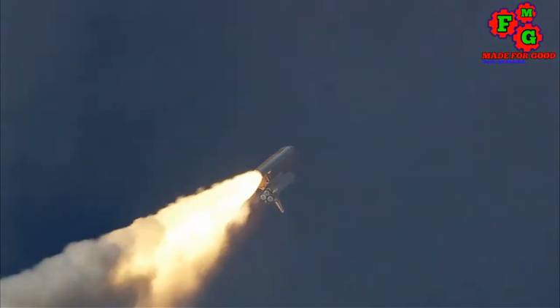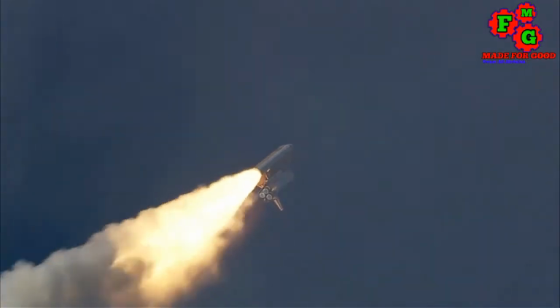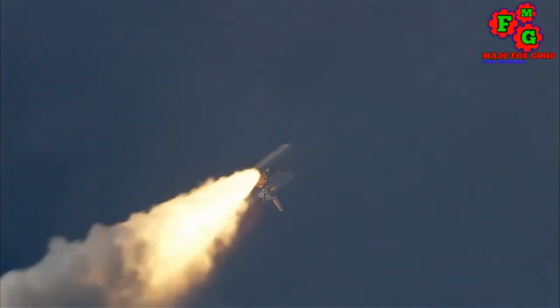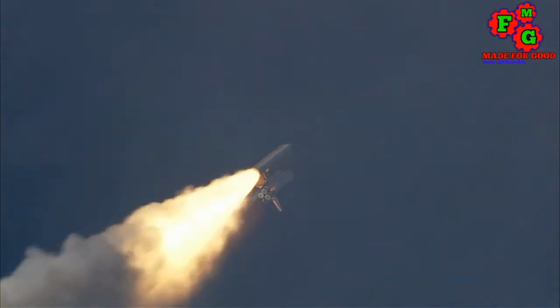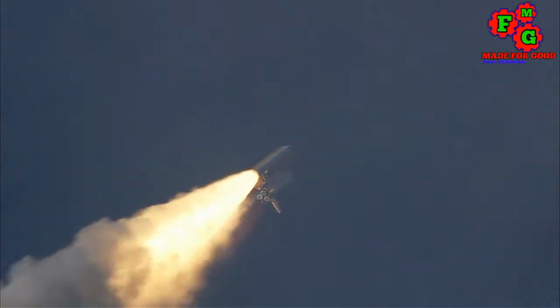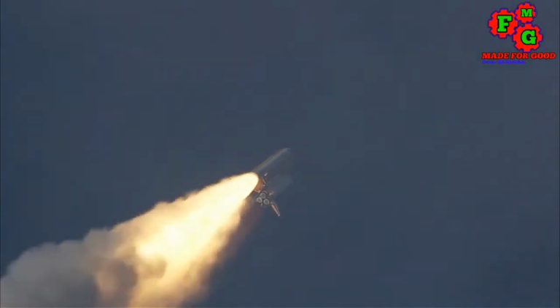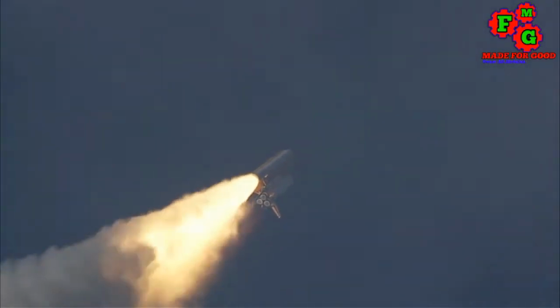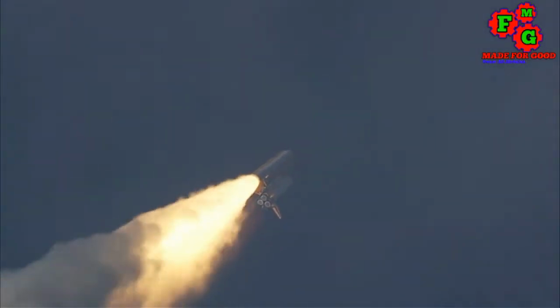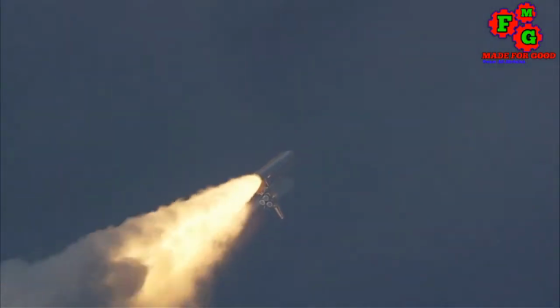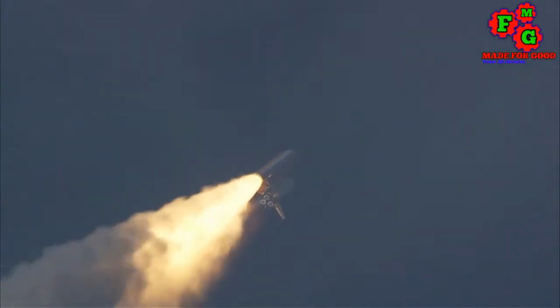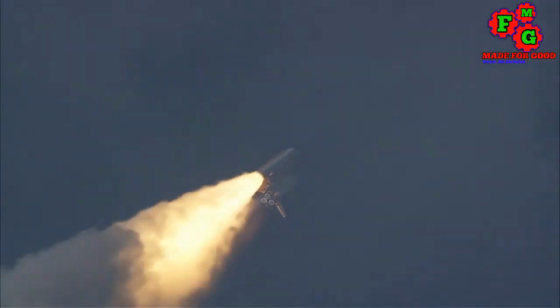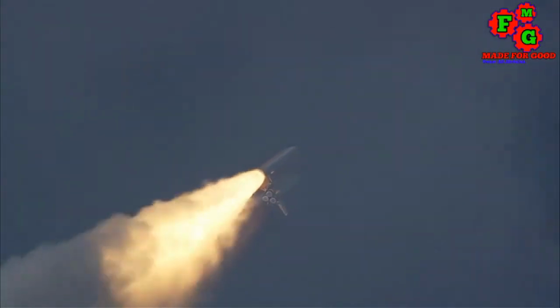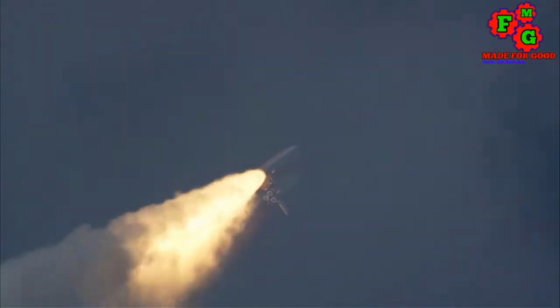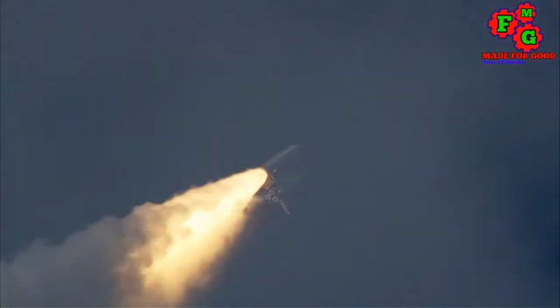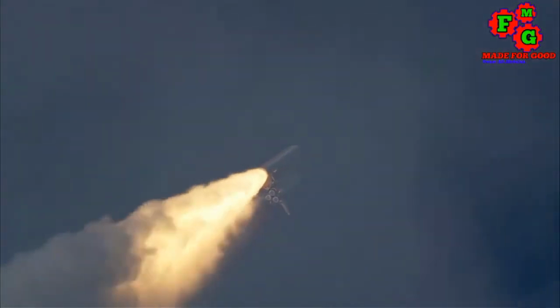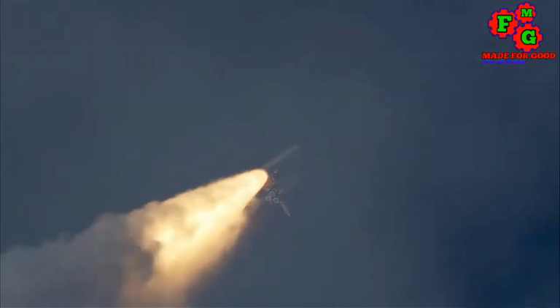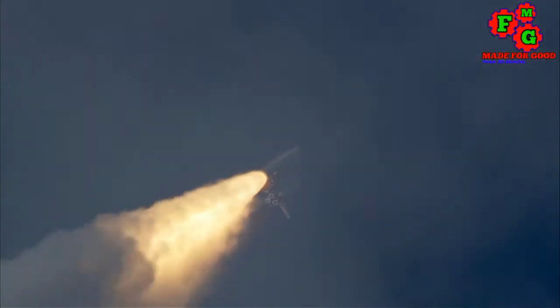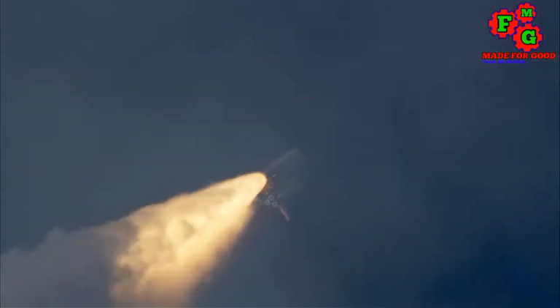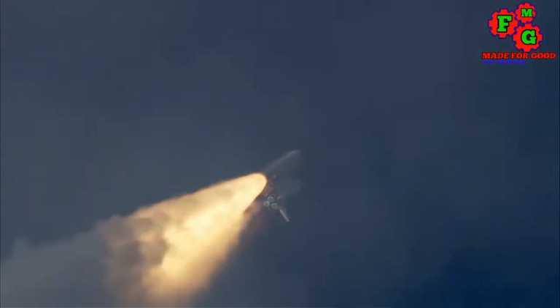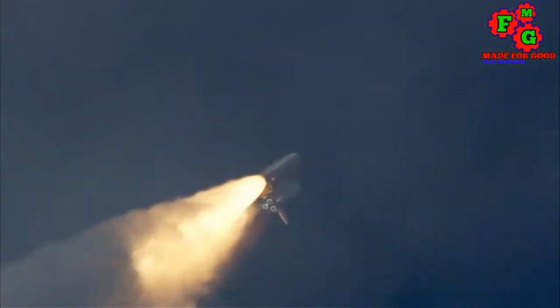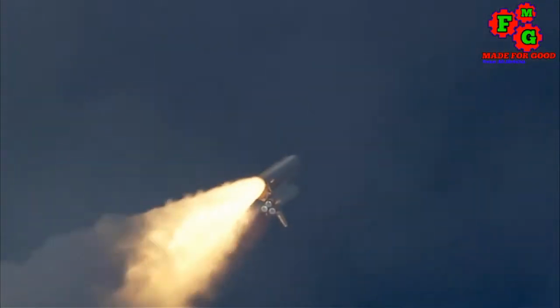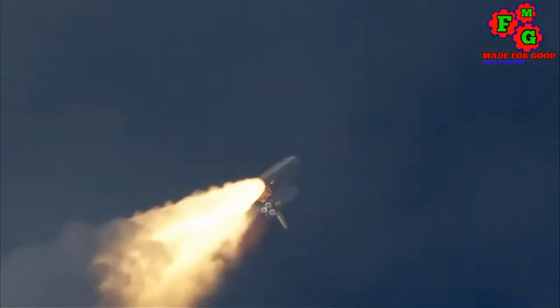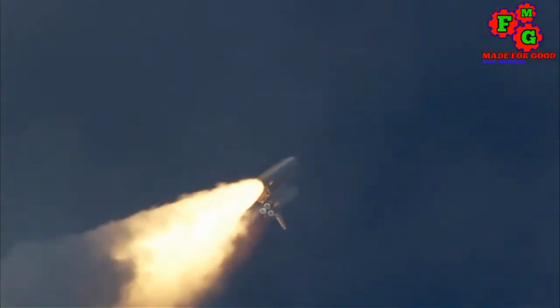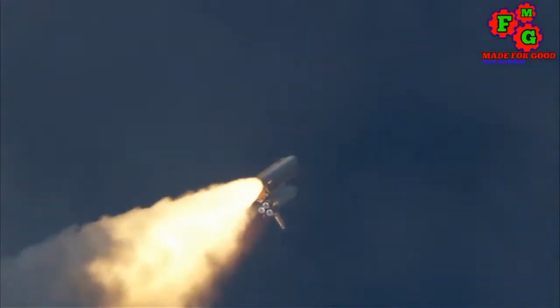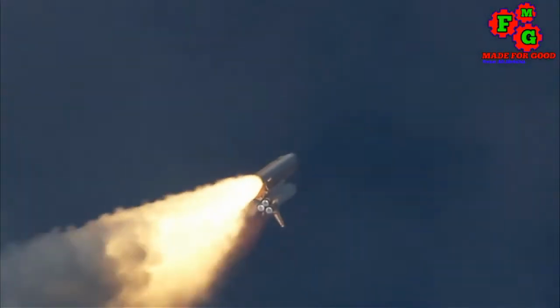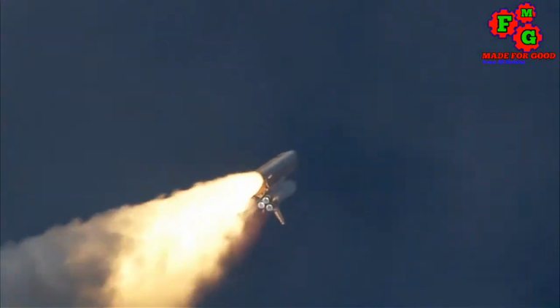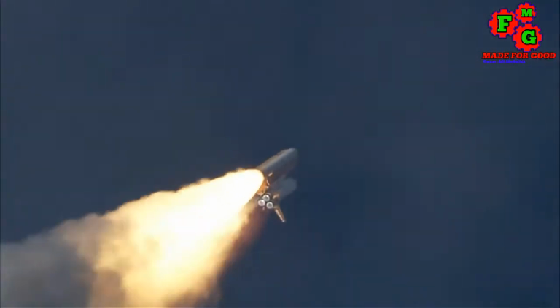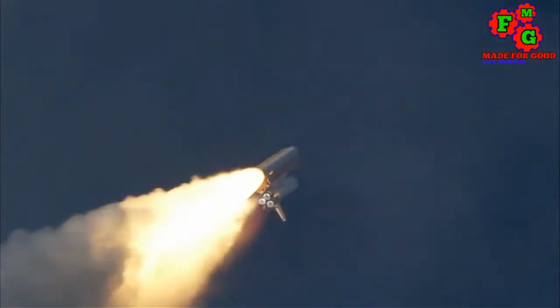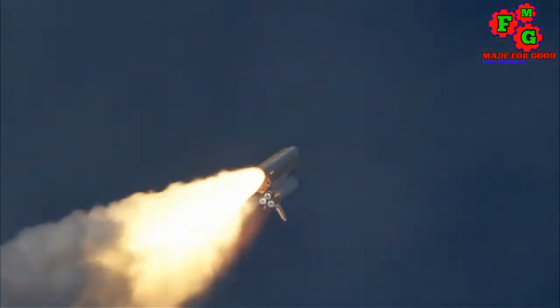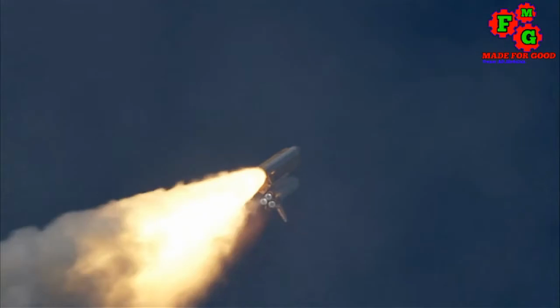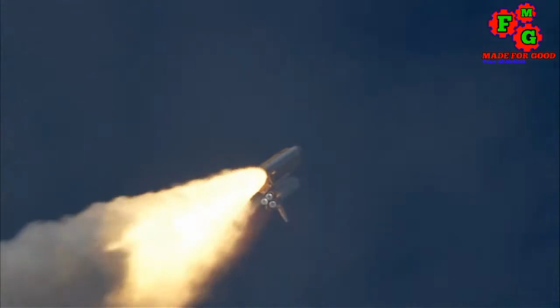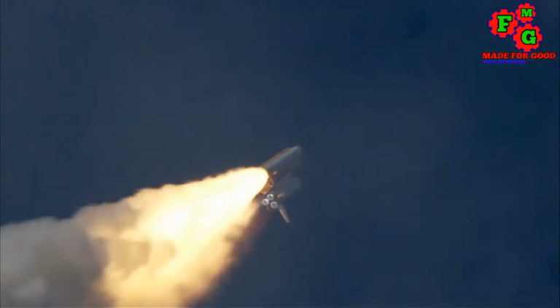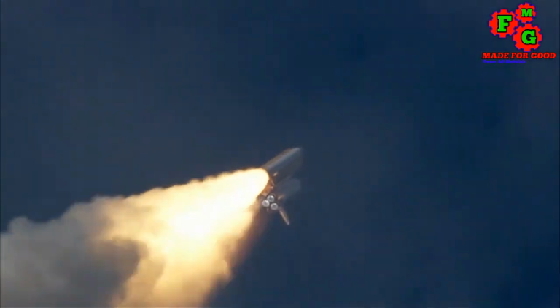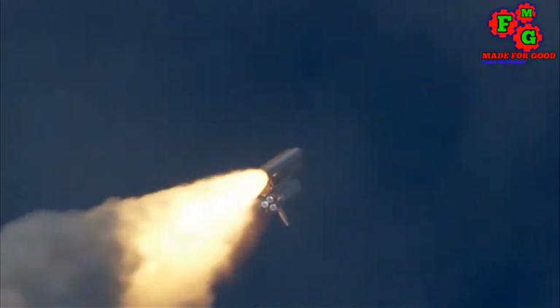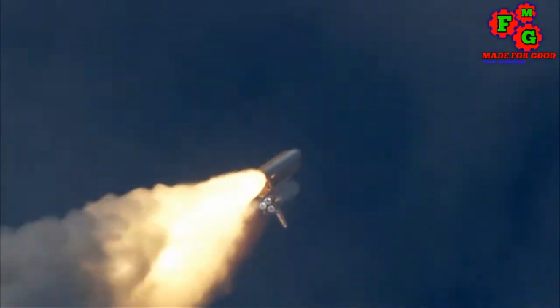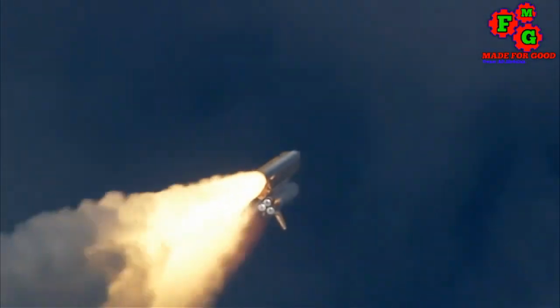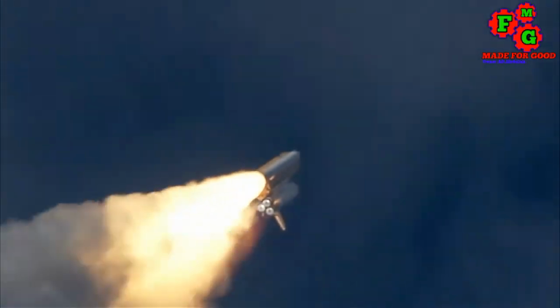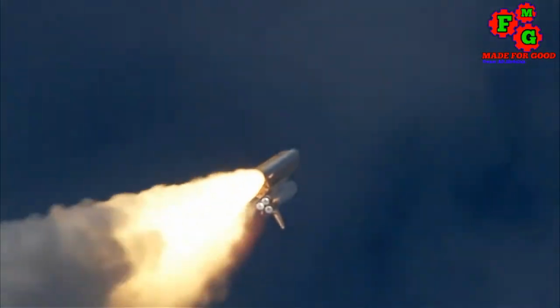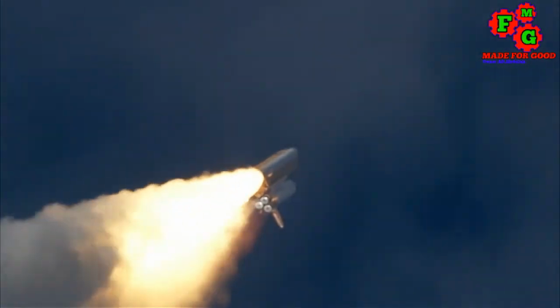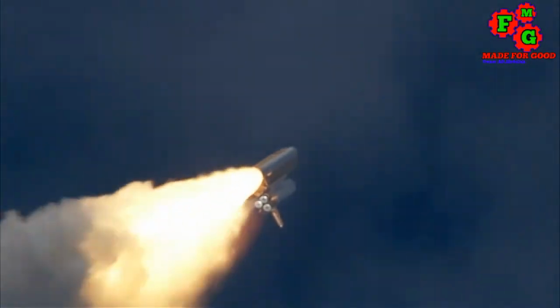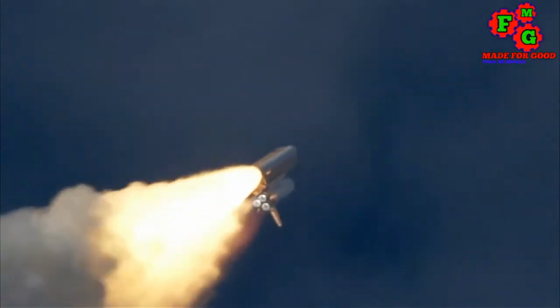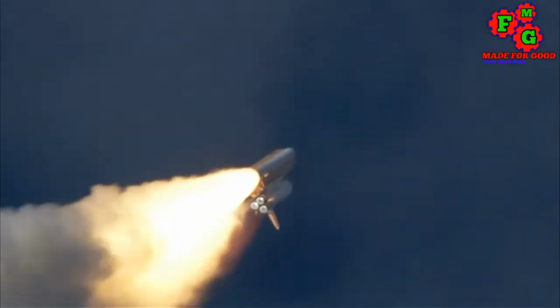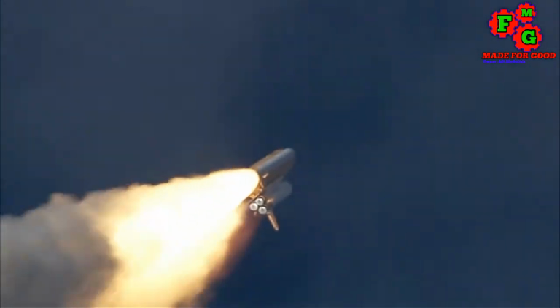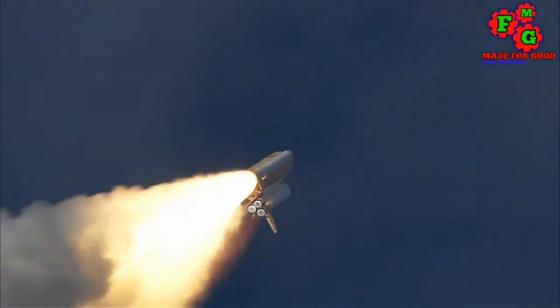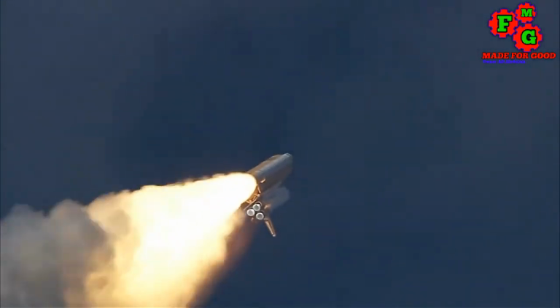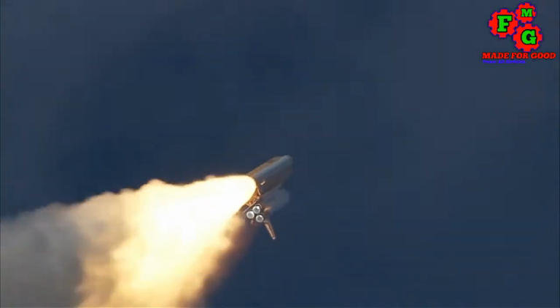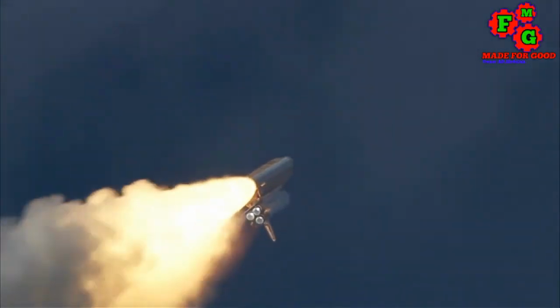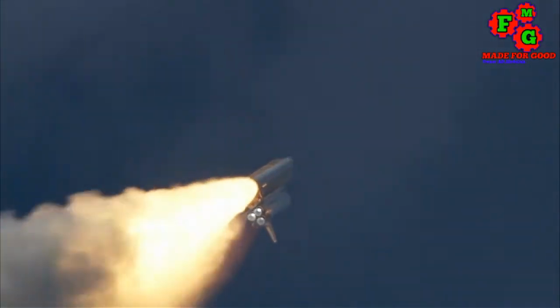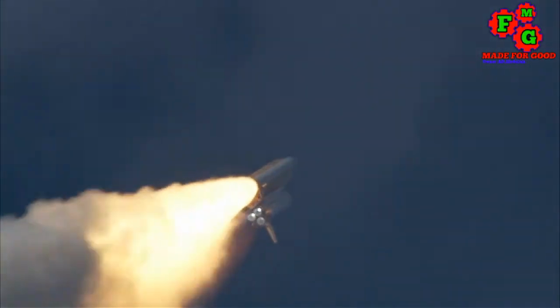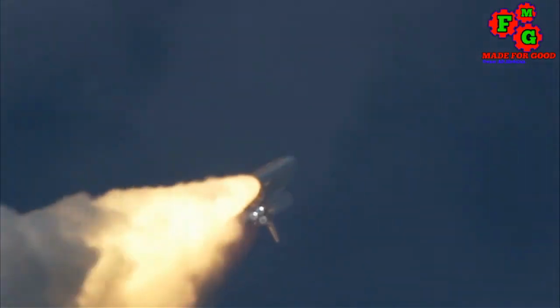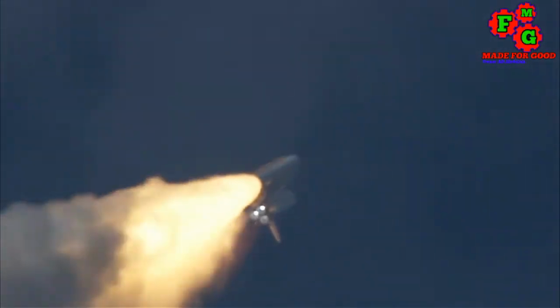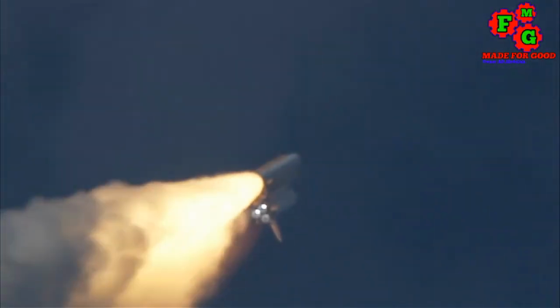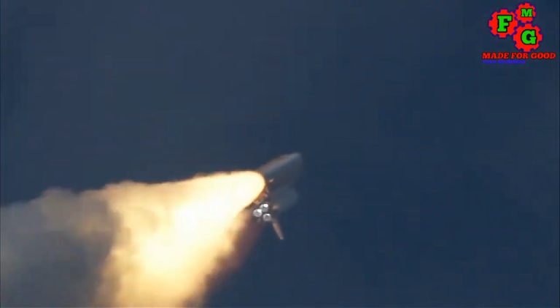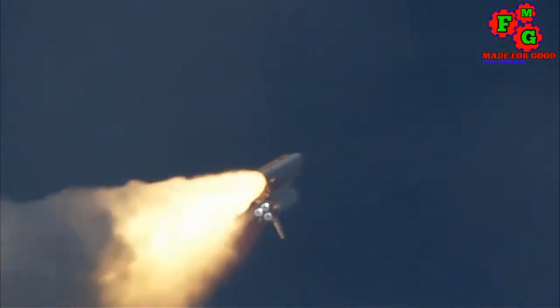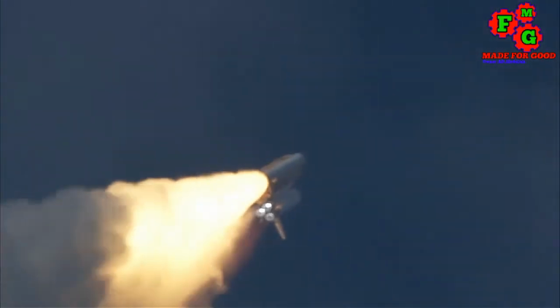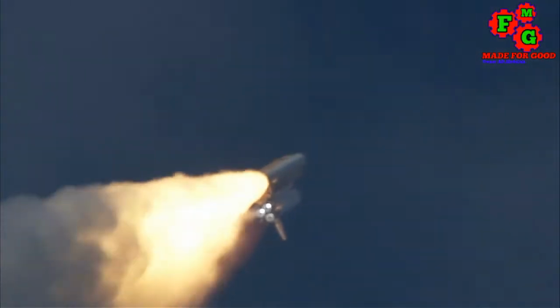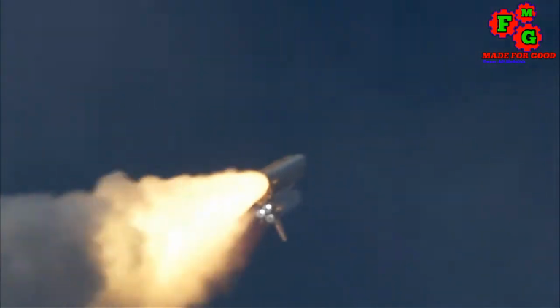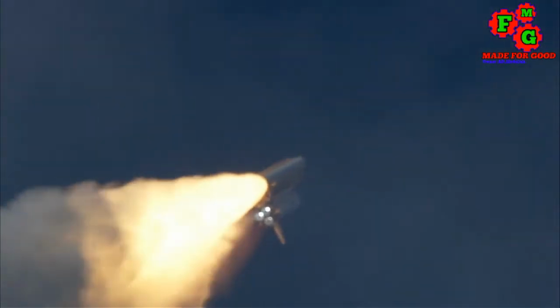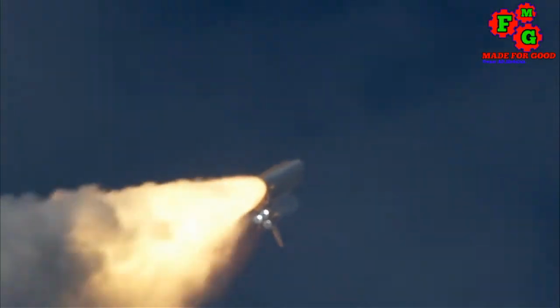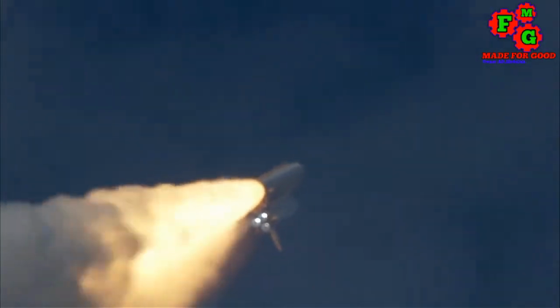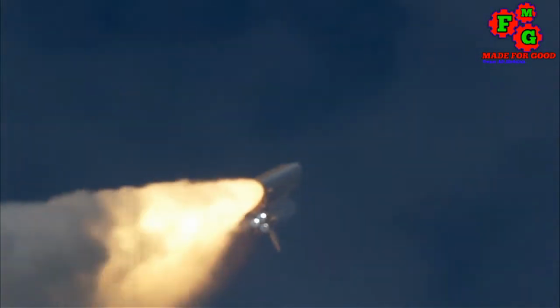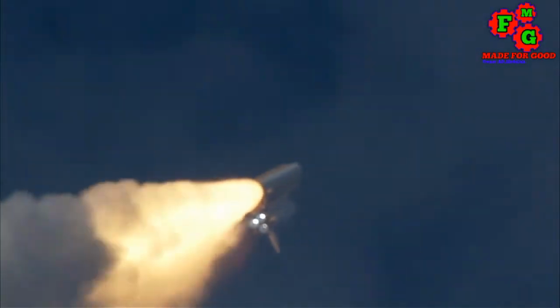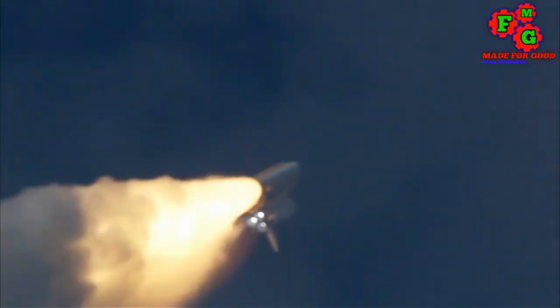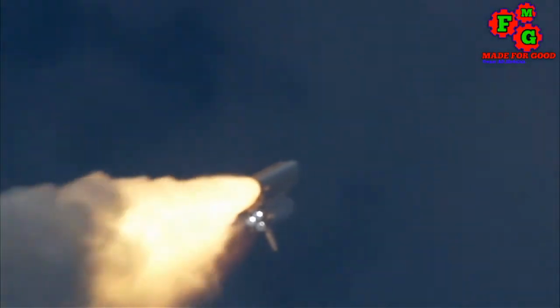The three liquid engines now throttling back to 72% of rated performance going into the bucket, reducing the stress on the vehicle as it breaks through the sound barrier.